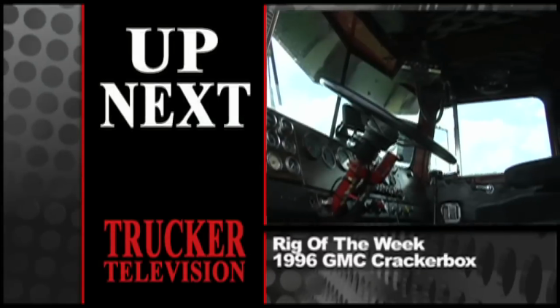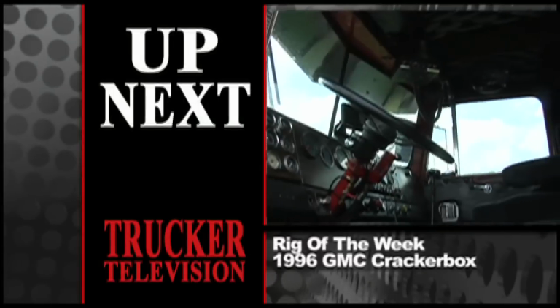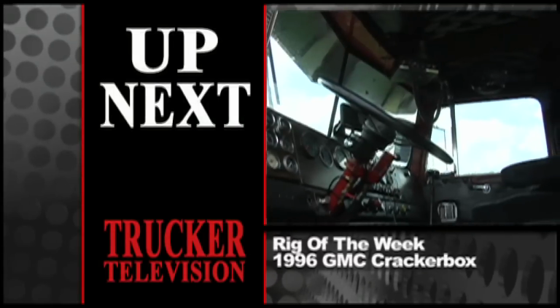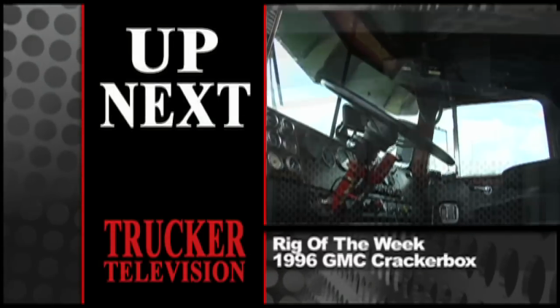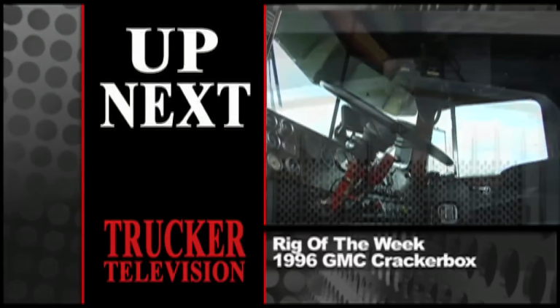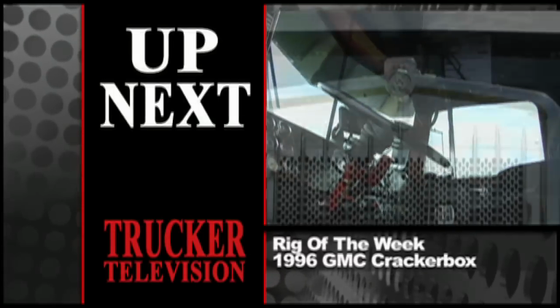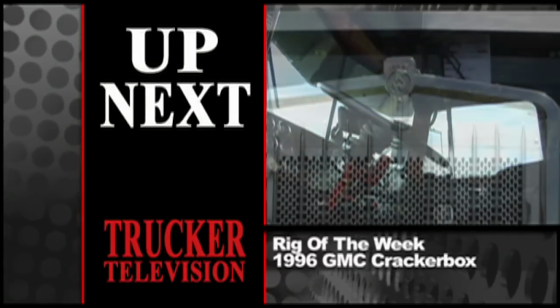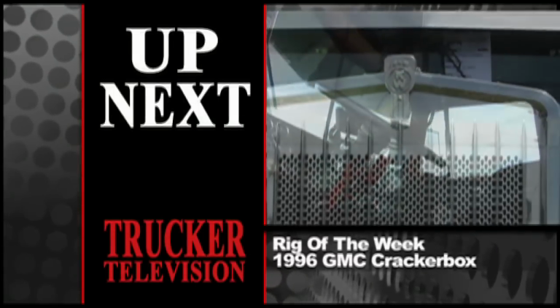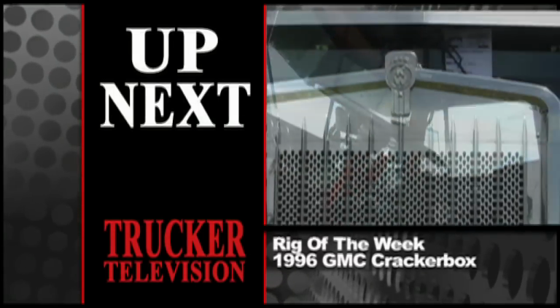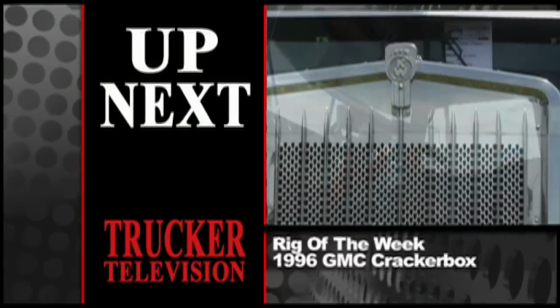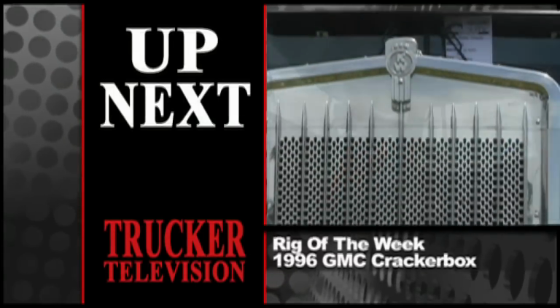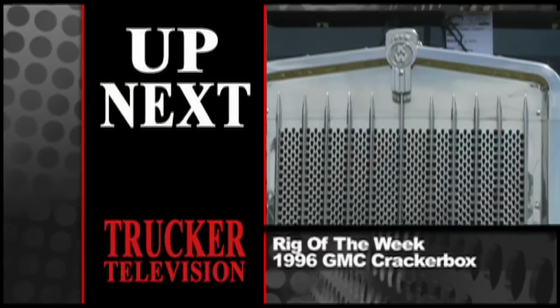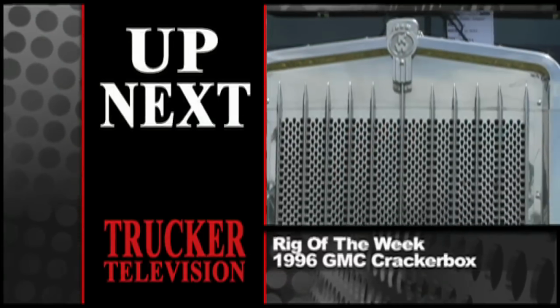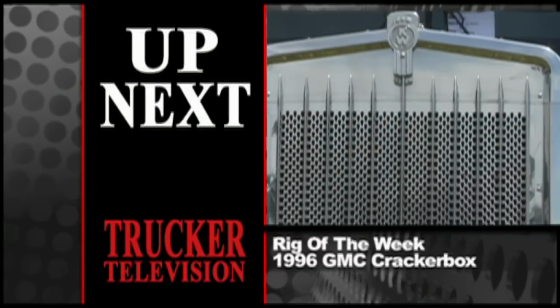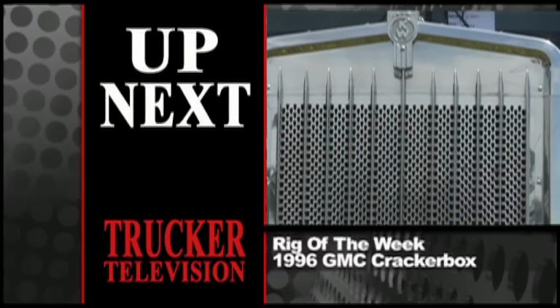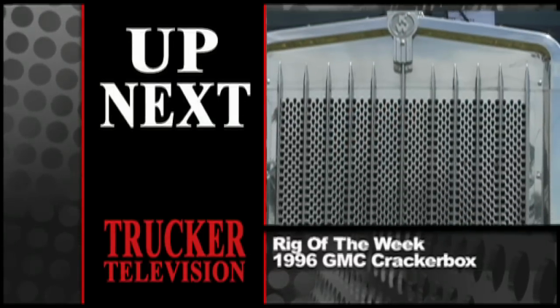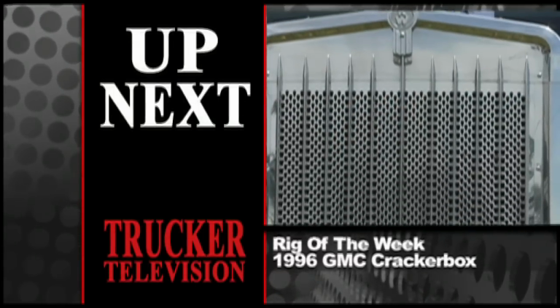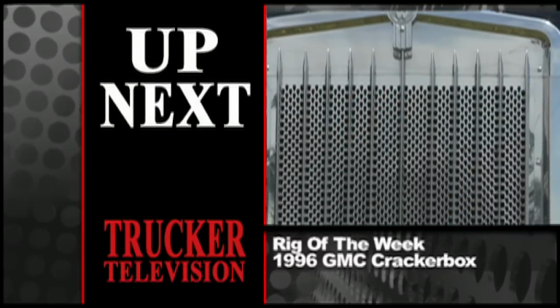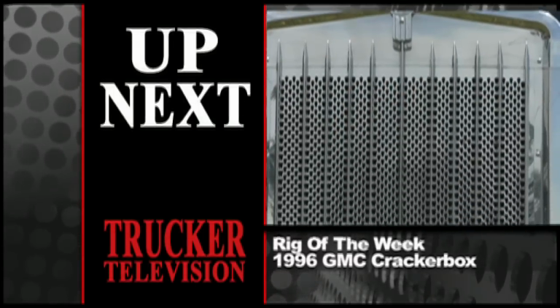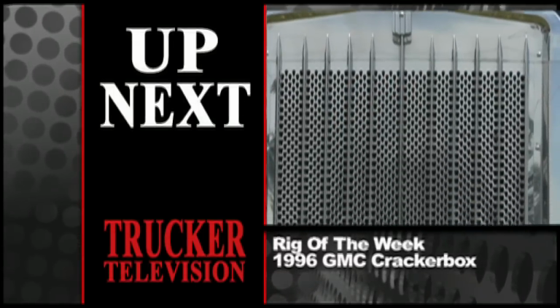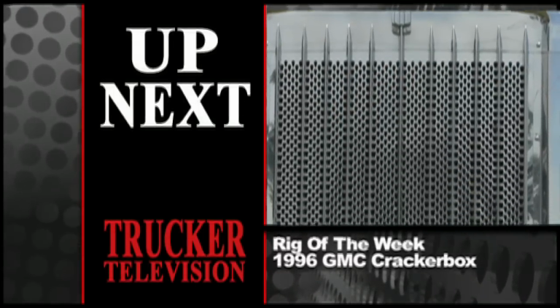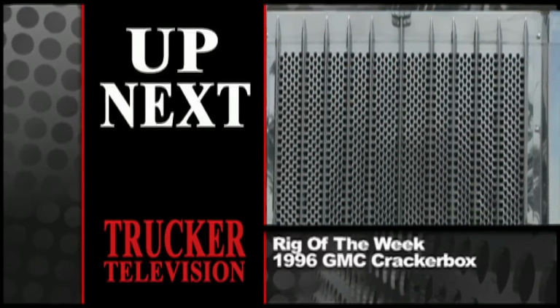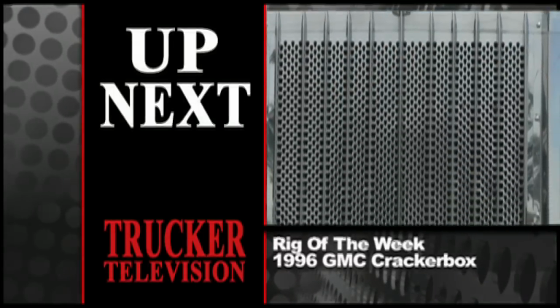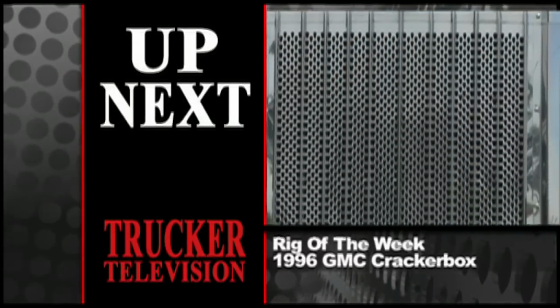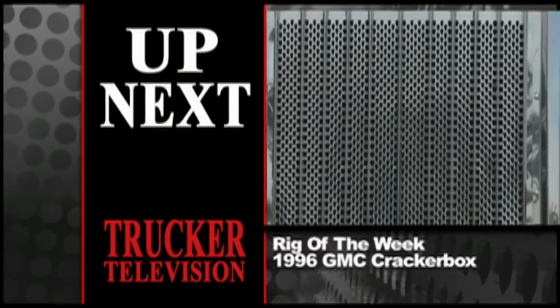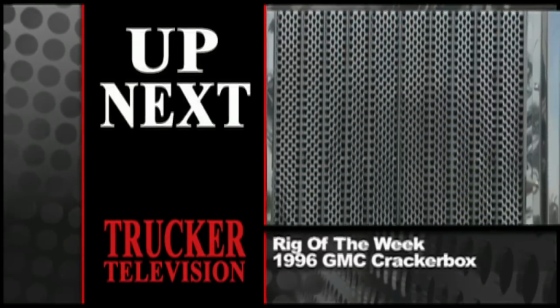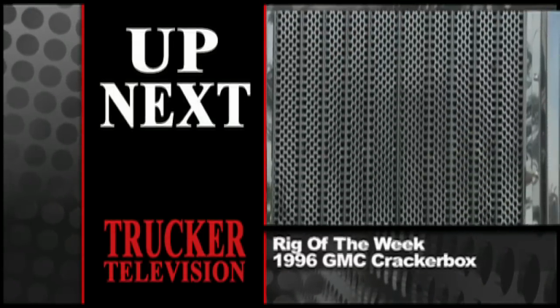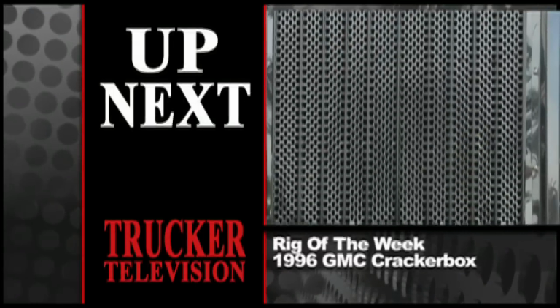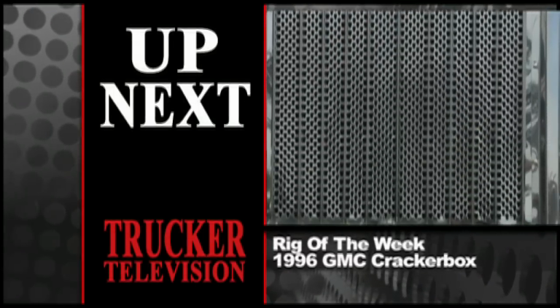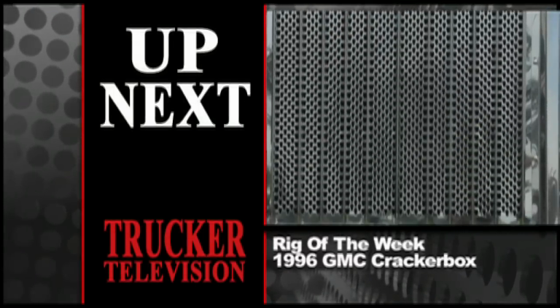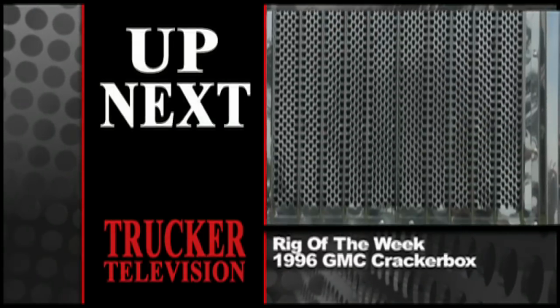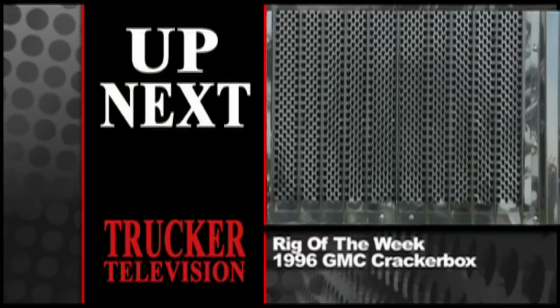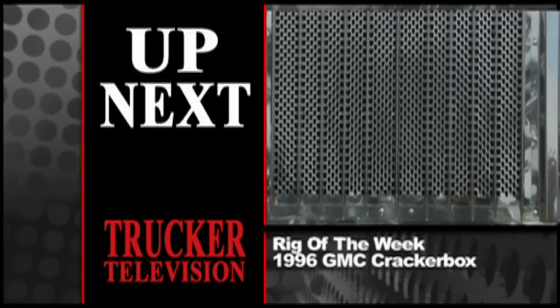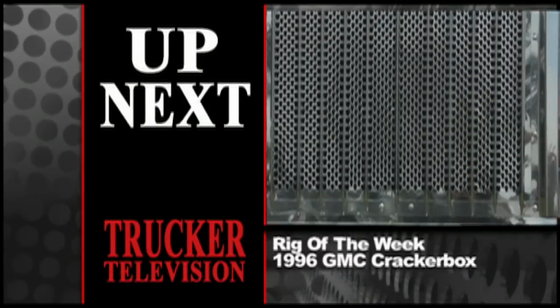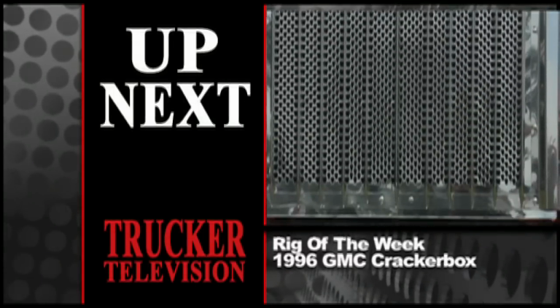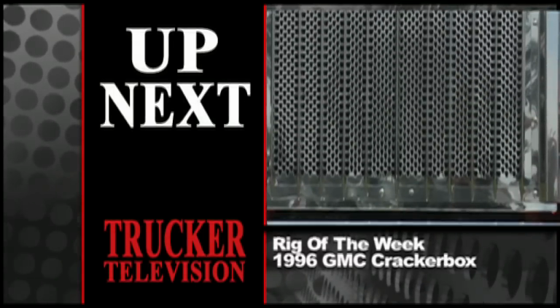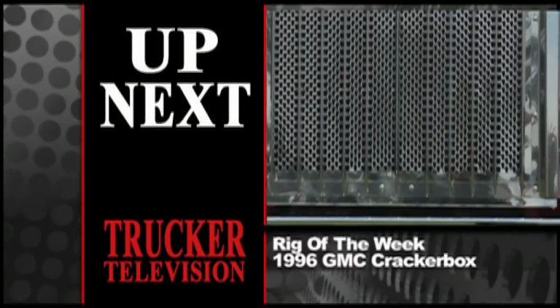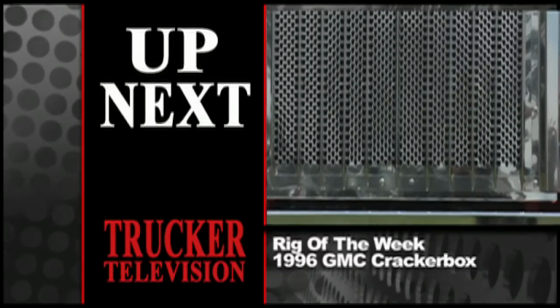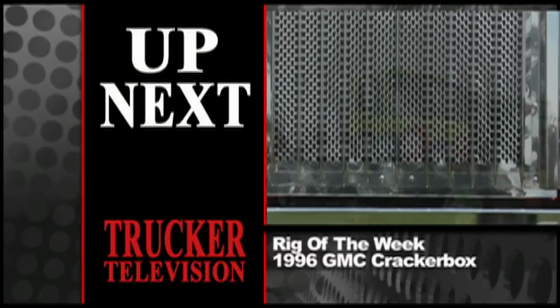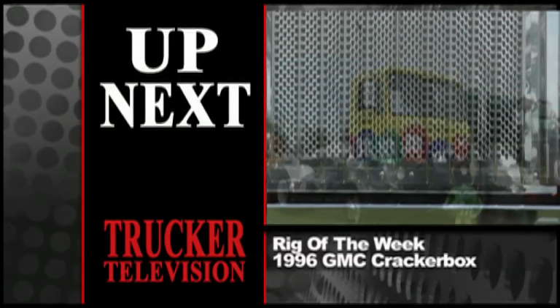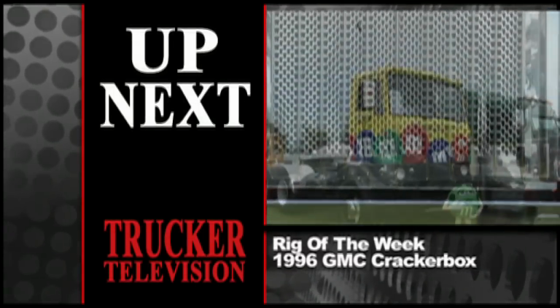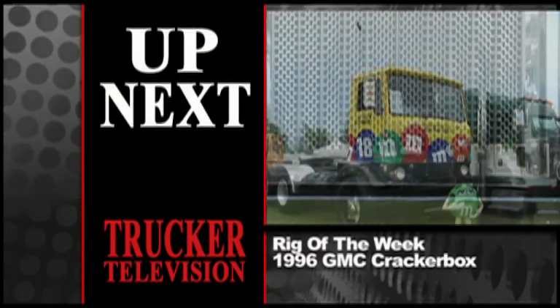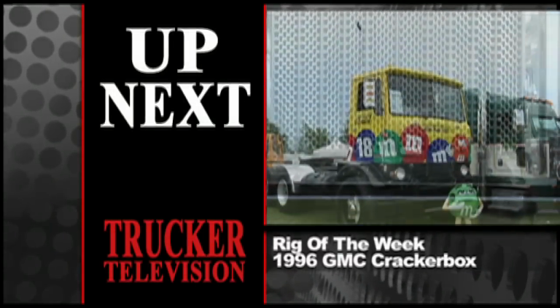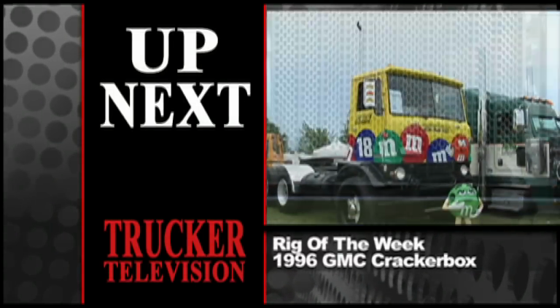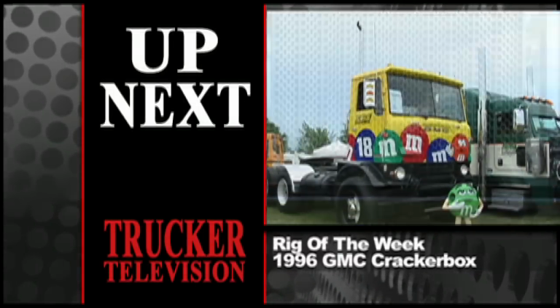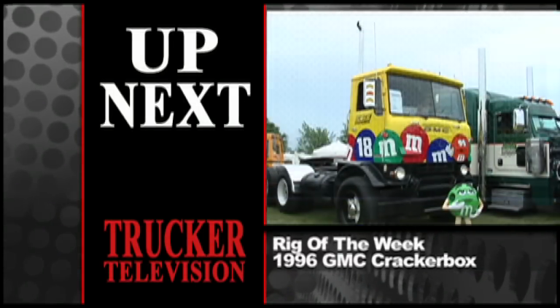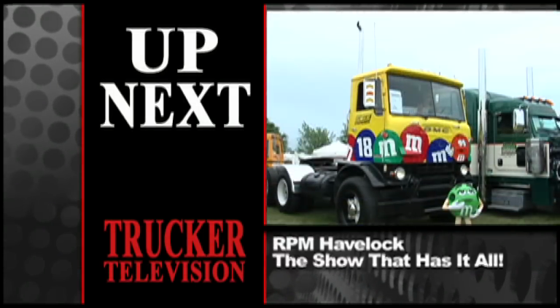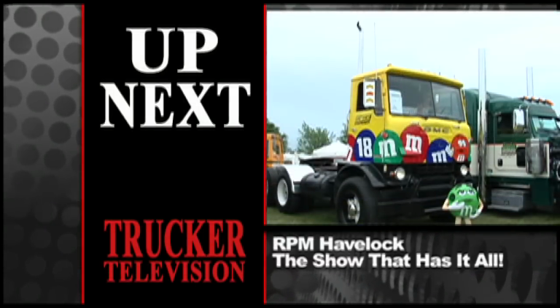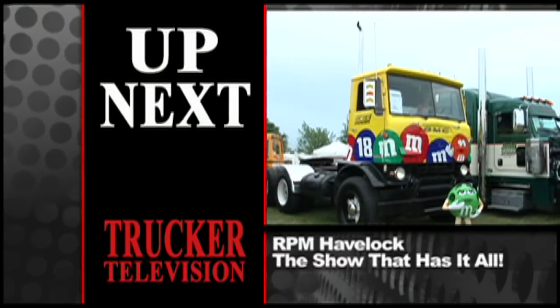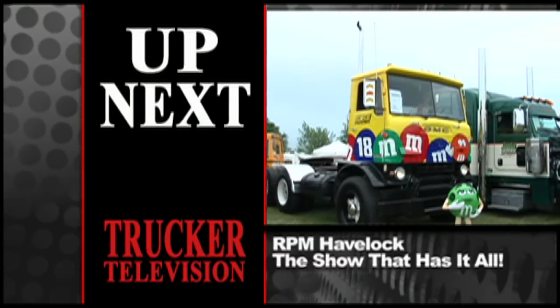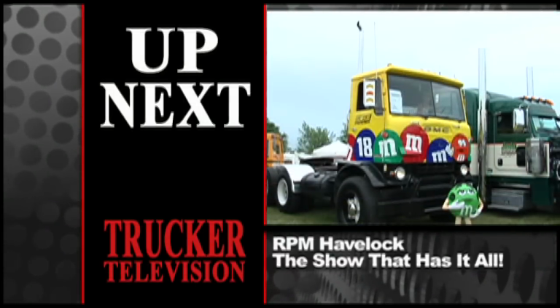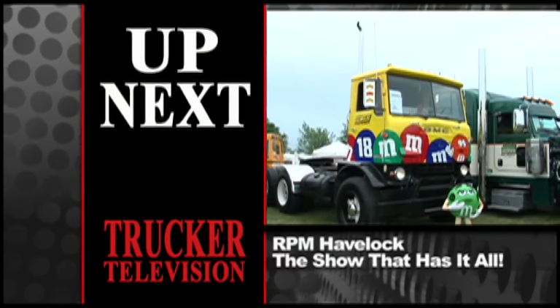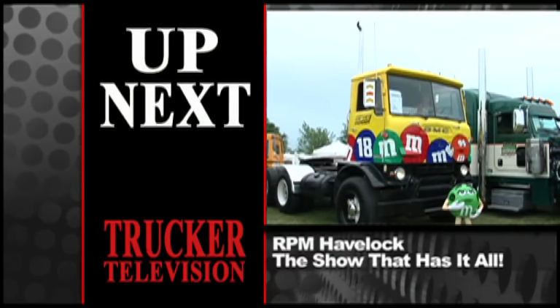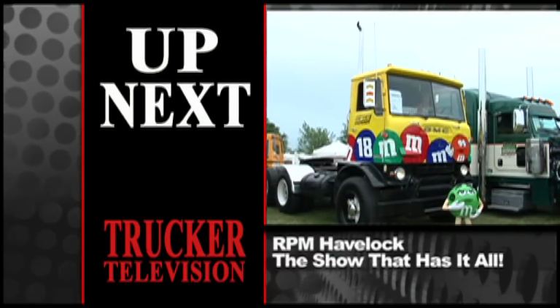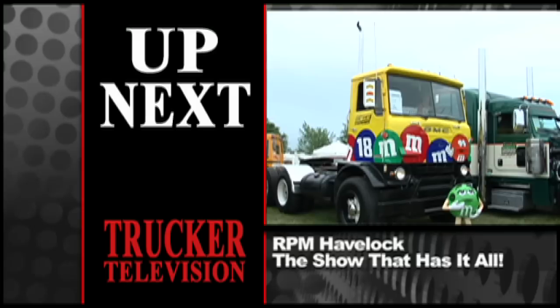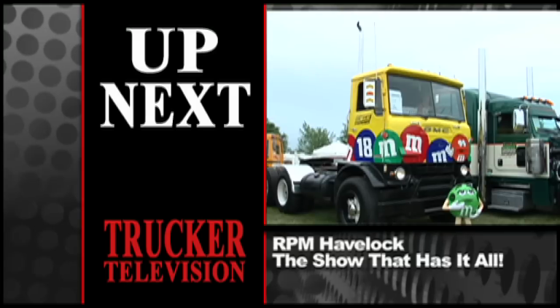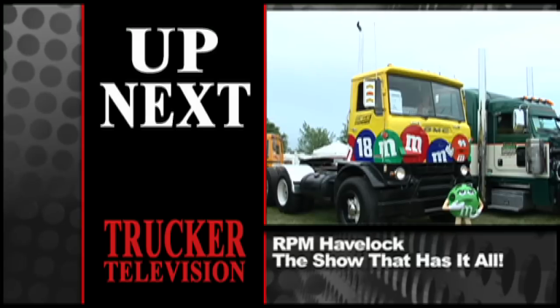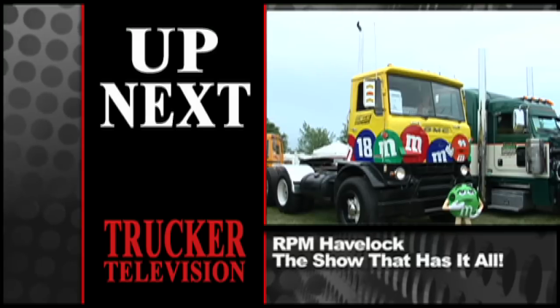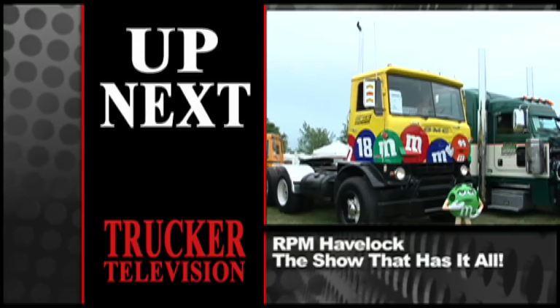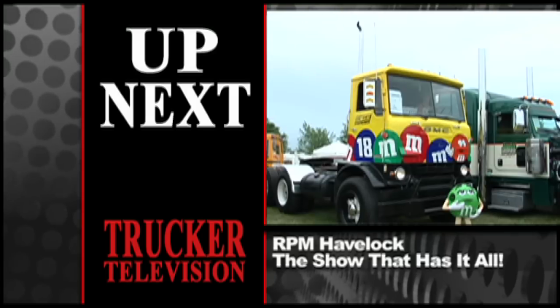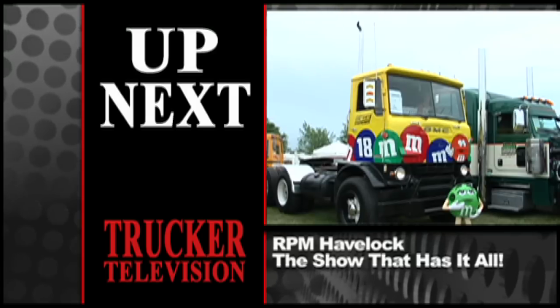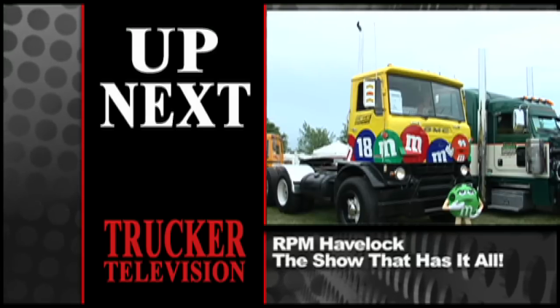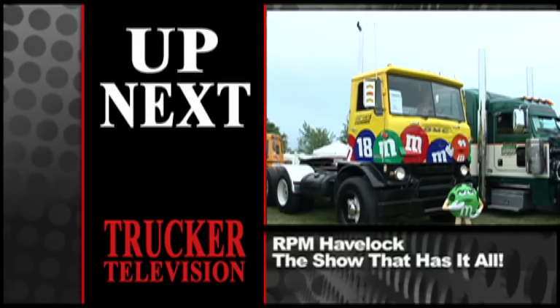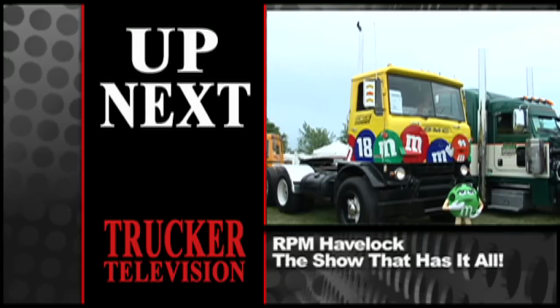After the break: Rig of the Week and more trucks at RPM Havelock — the show that has it all.